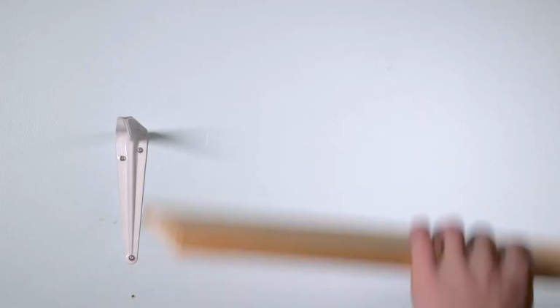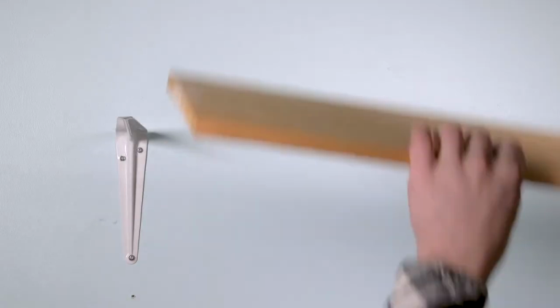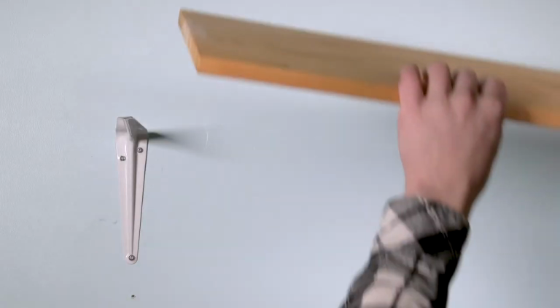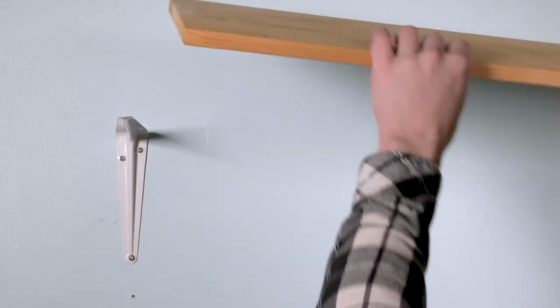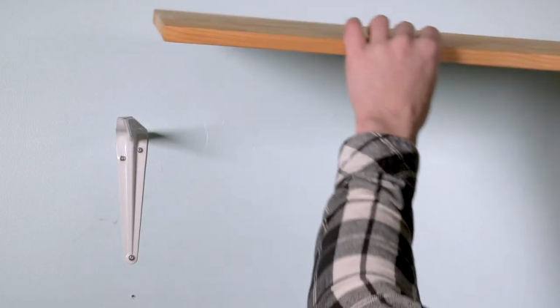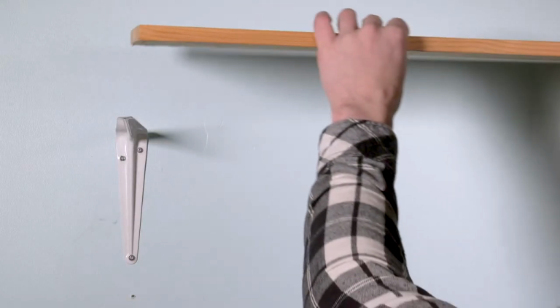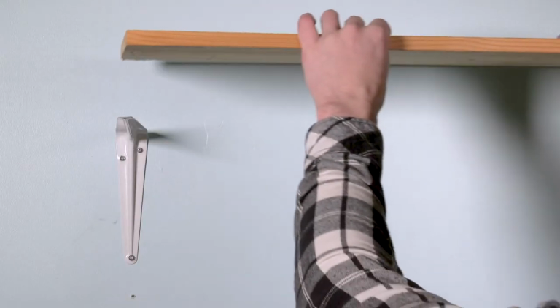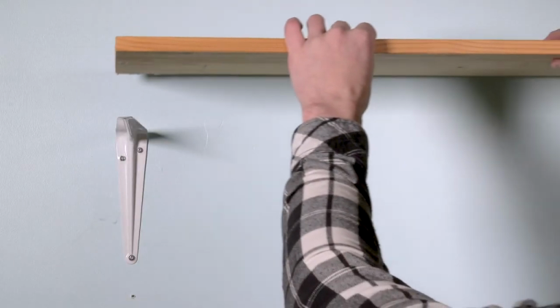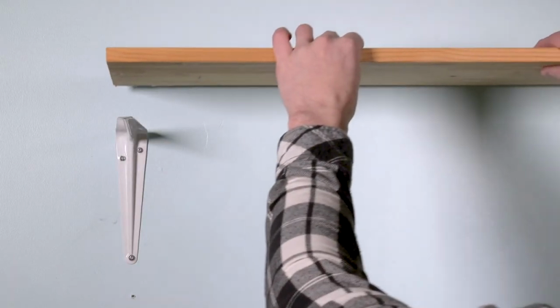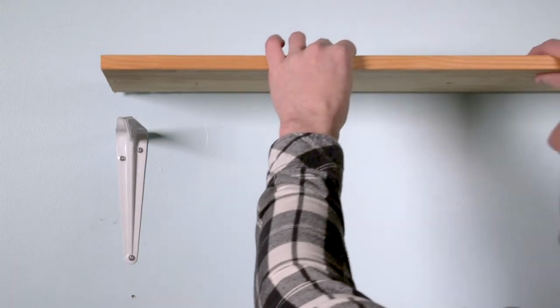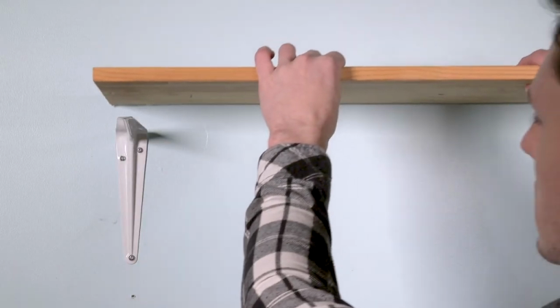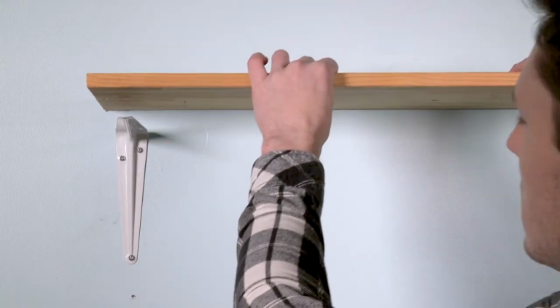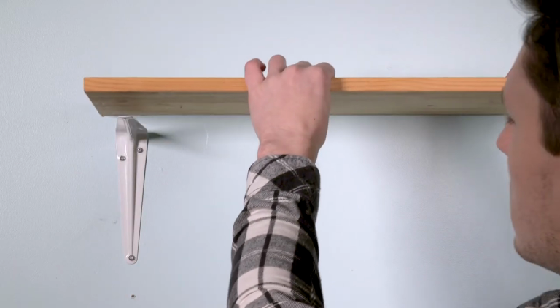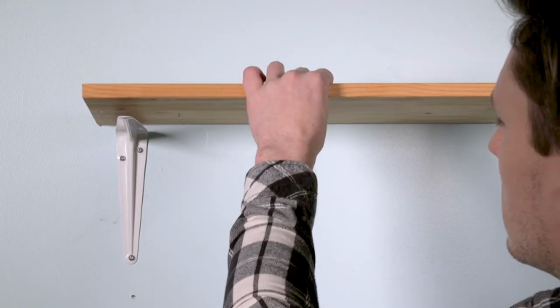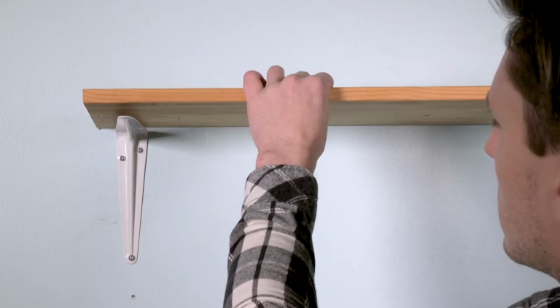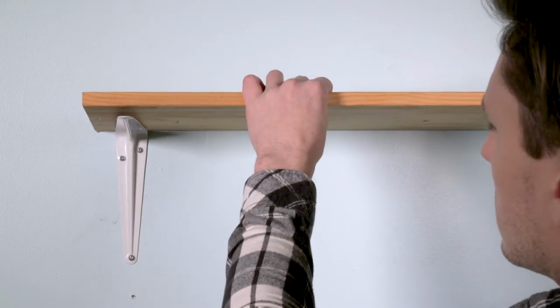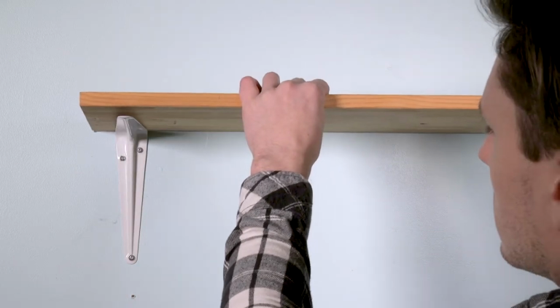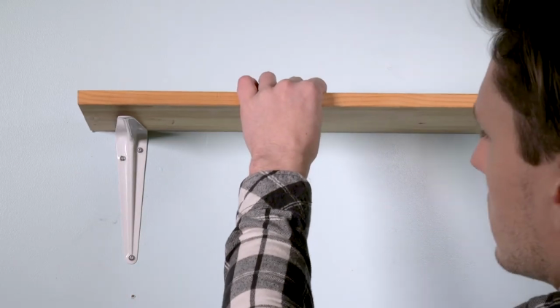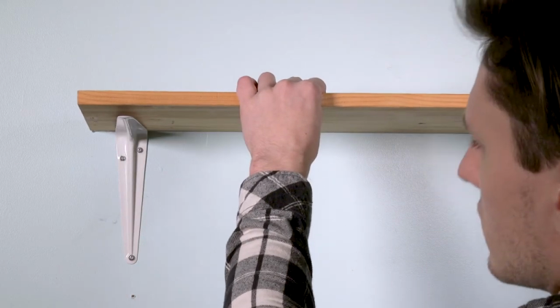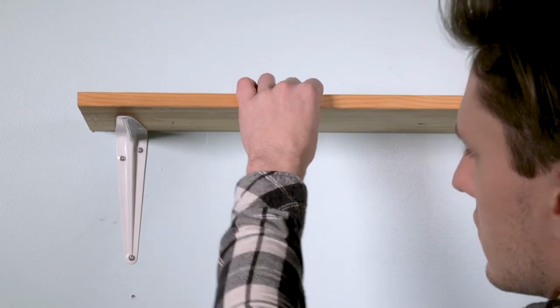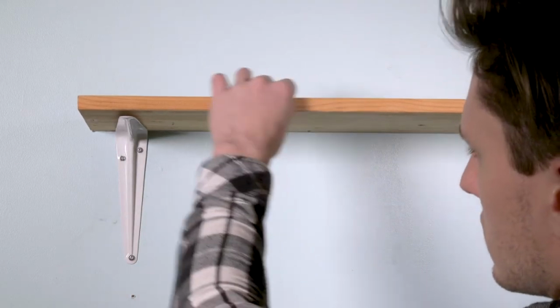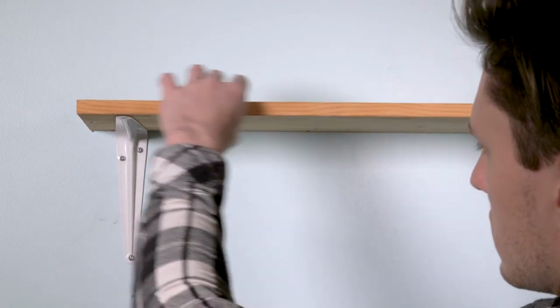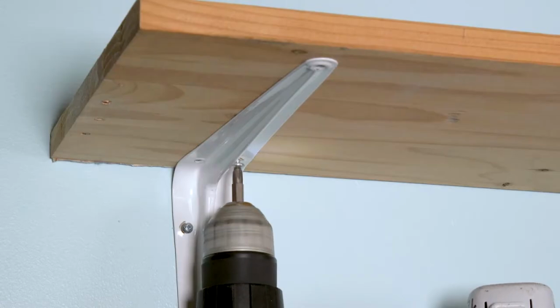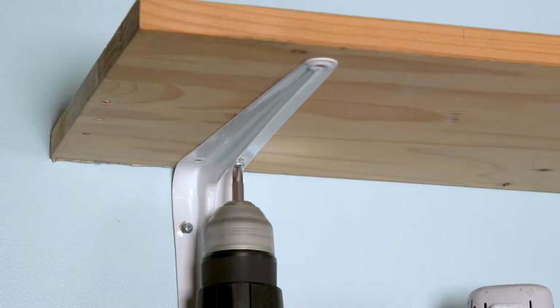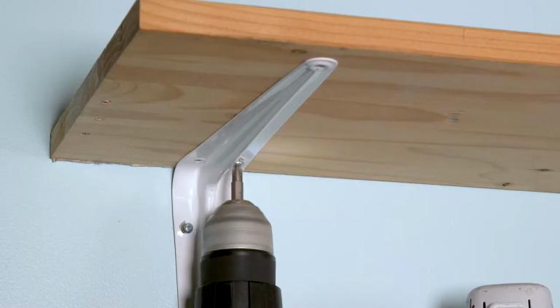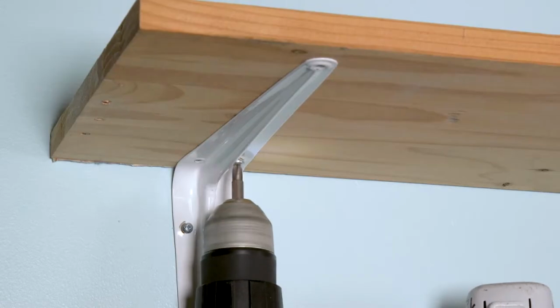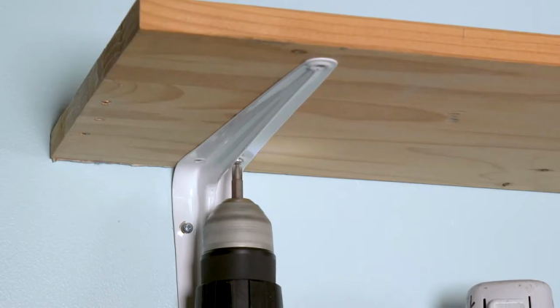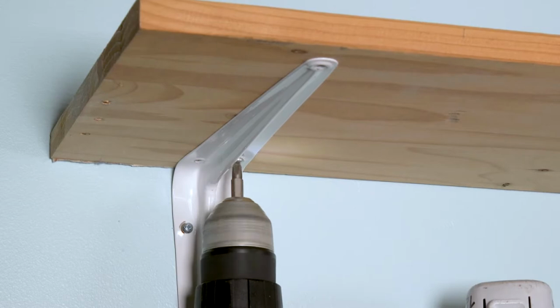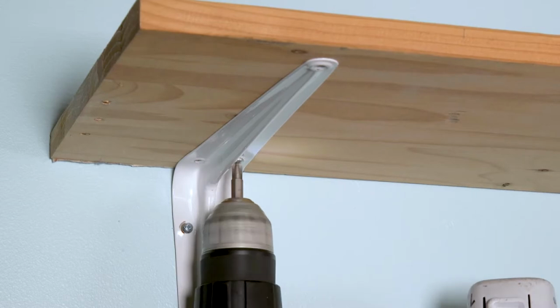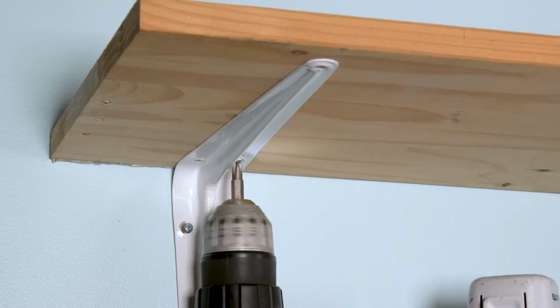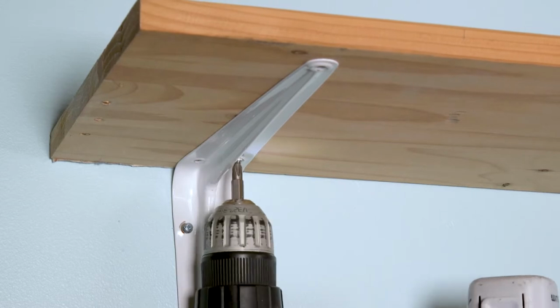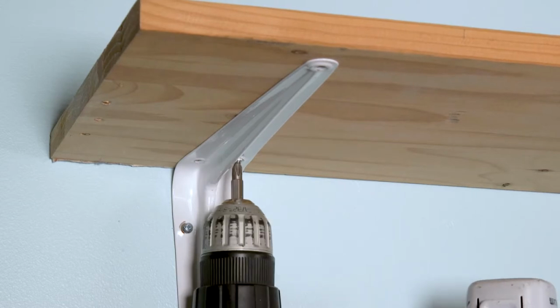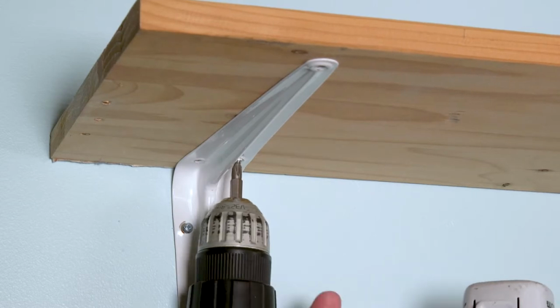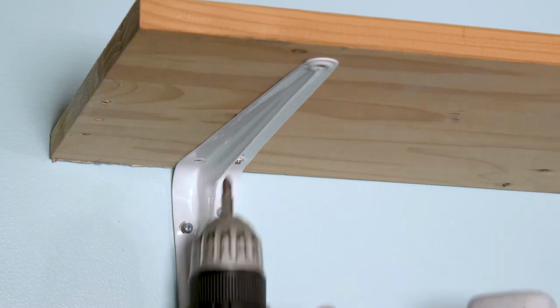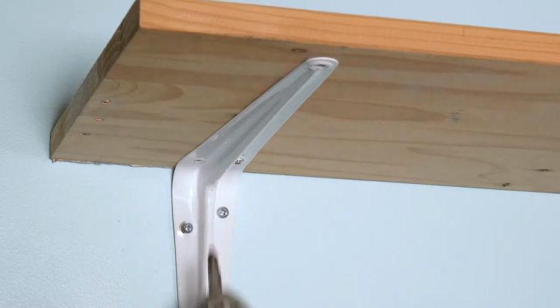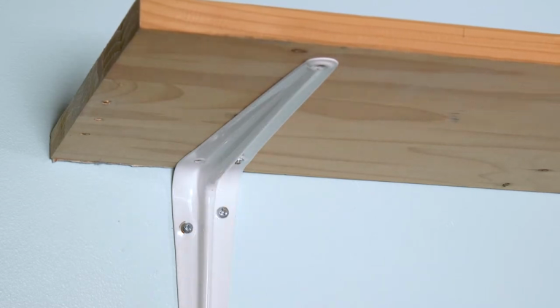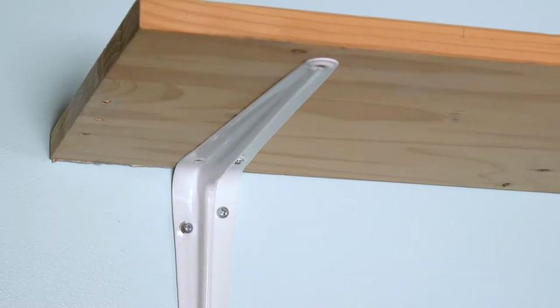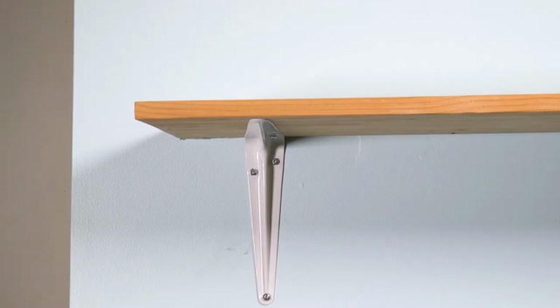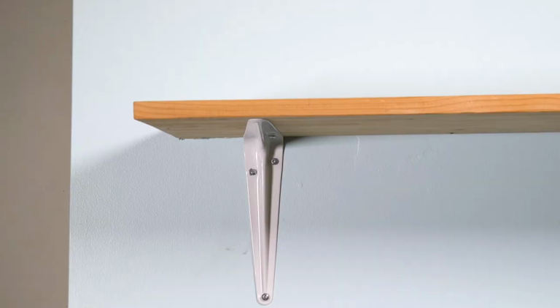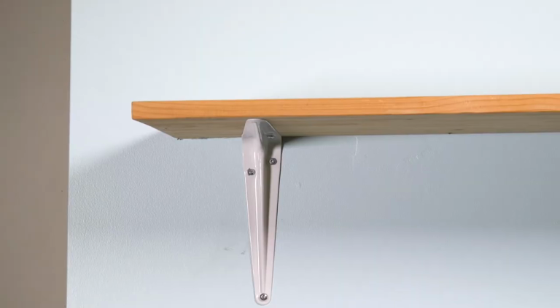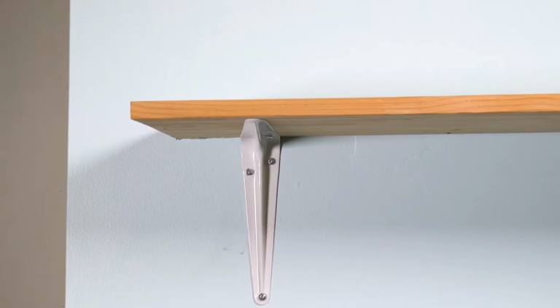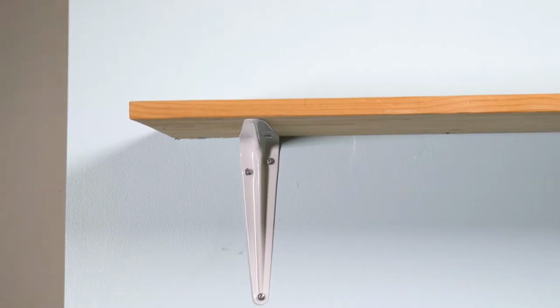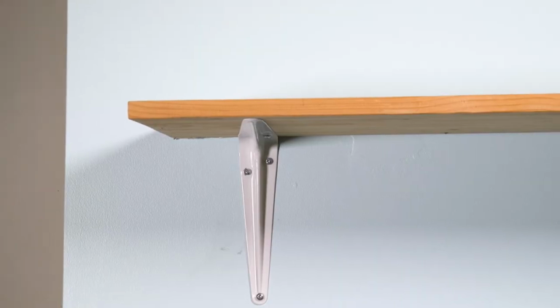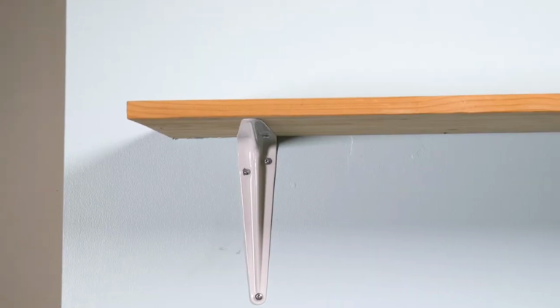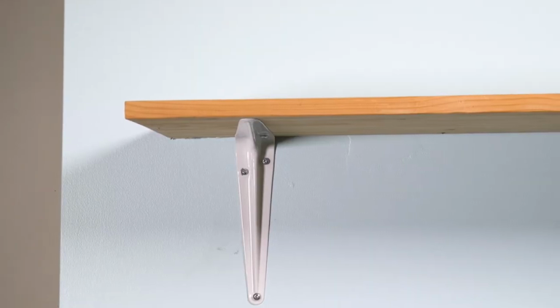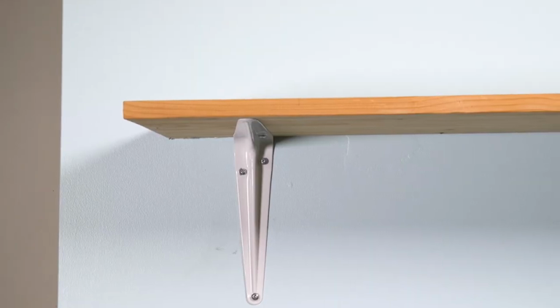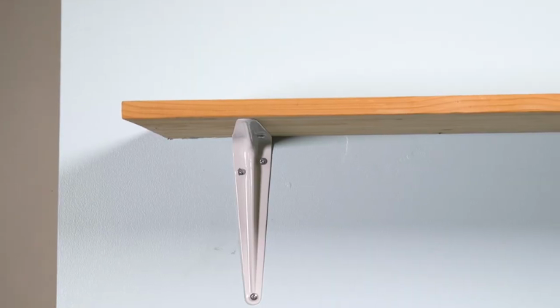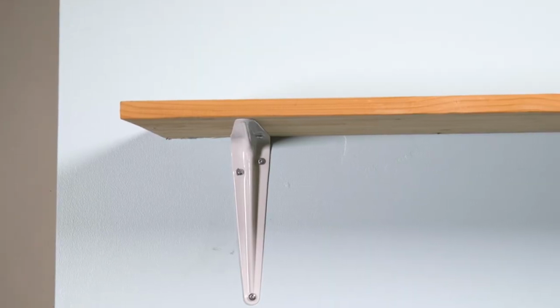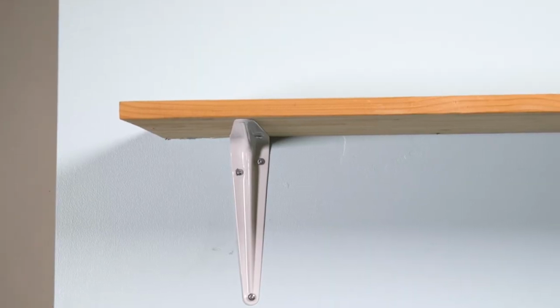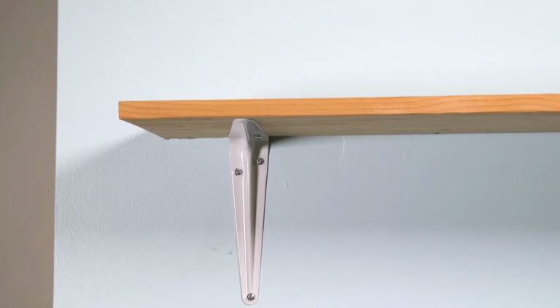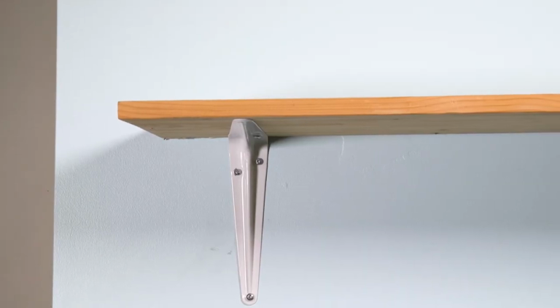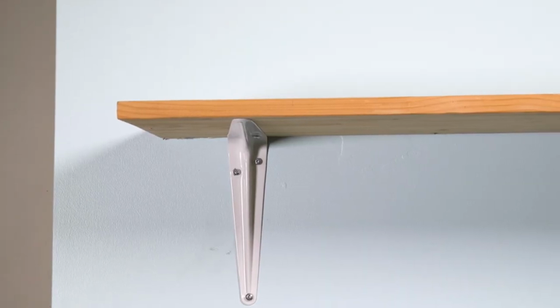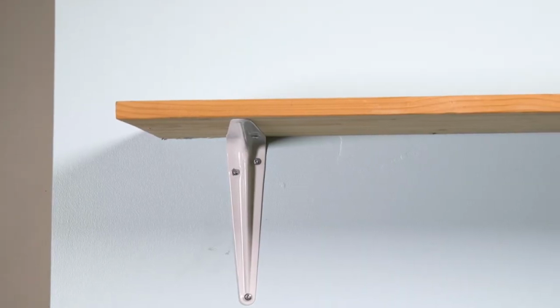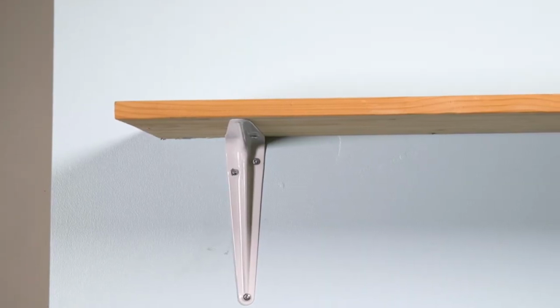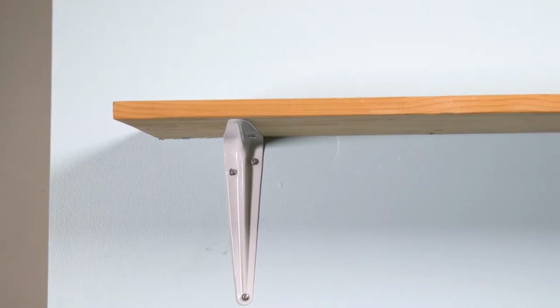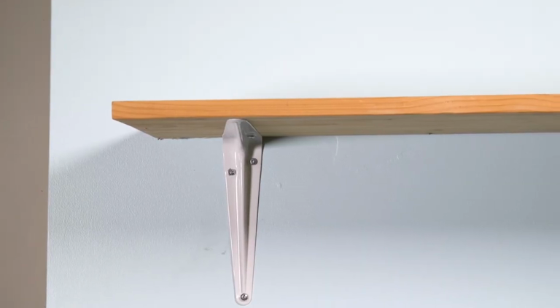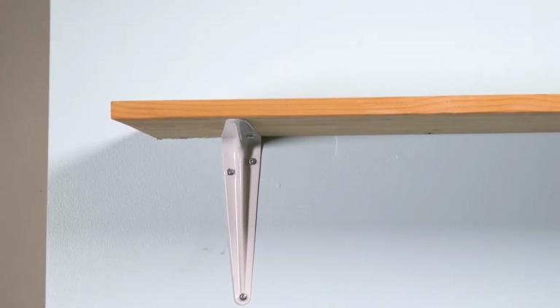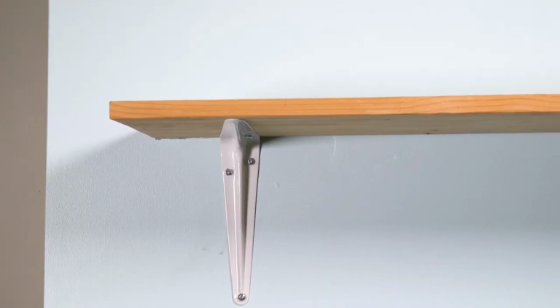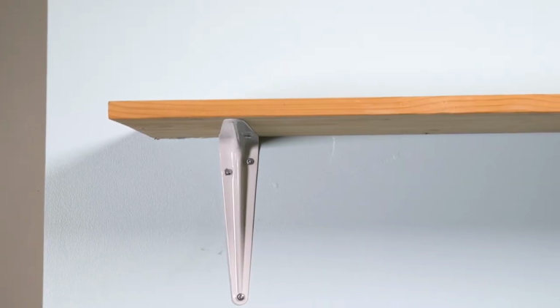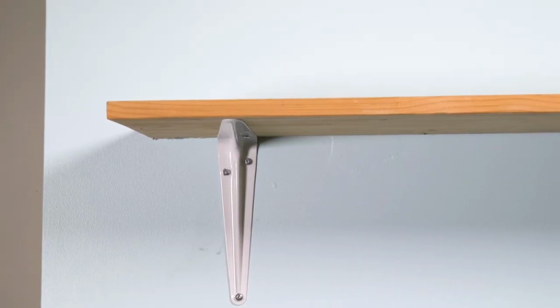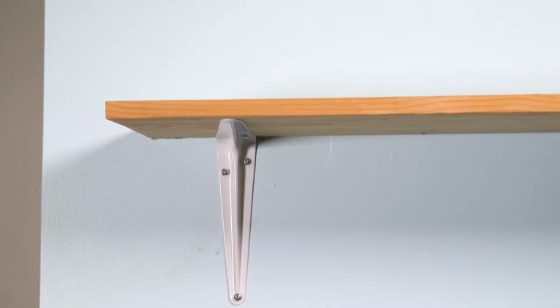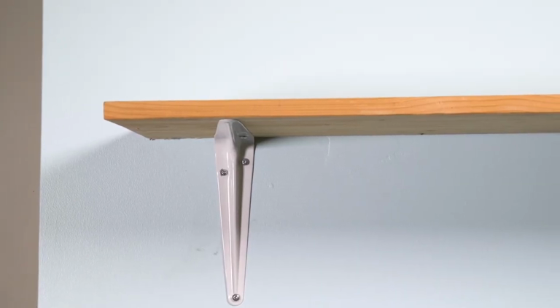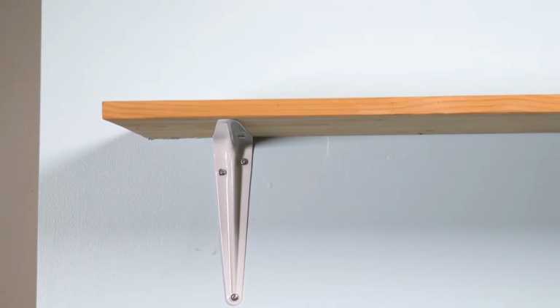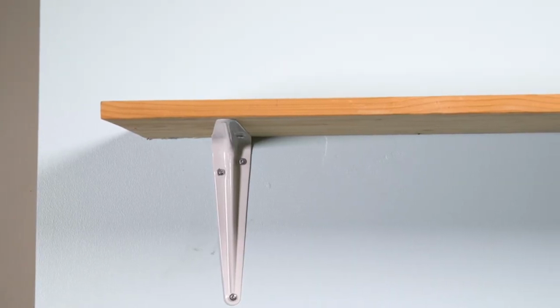The Ultra Hardware shelf brackets come in 20-count packs in both gray and white. Ultra Hardware shelf brackets, built ultra-tough.